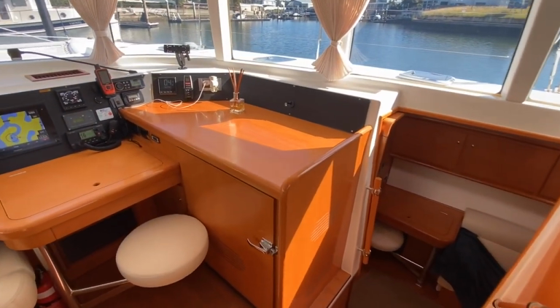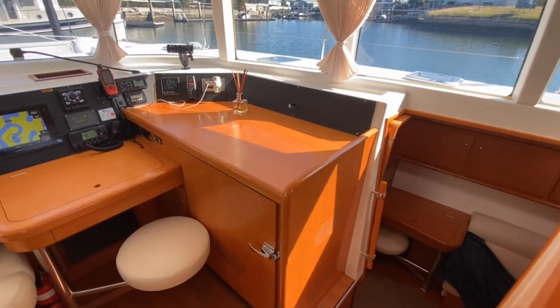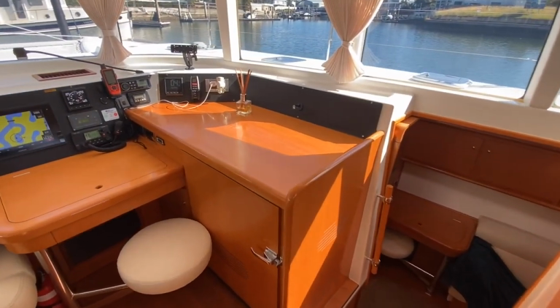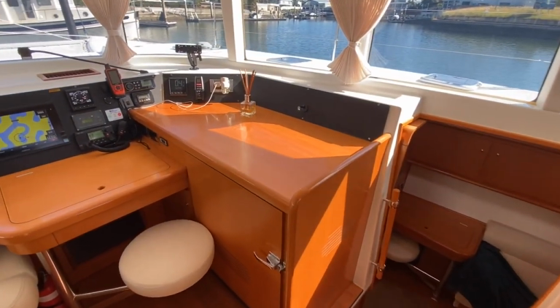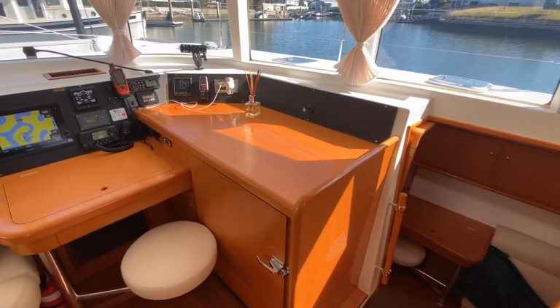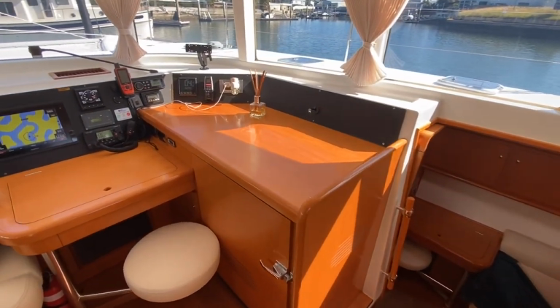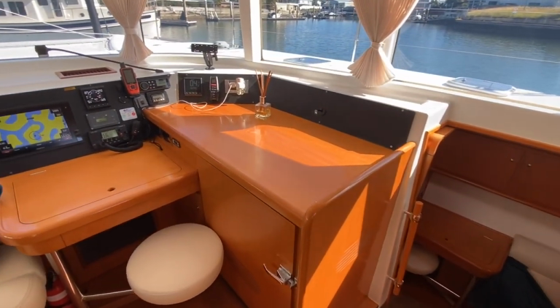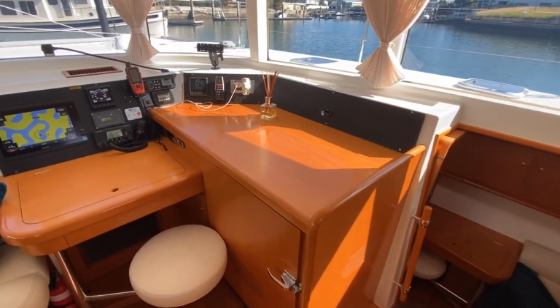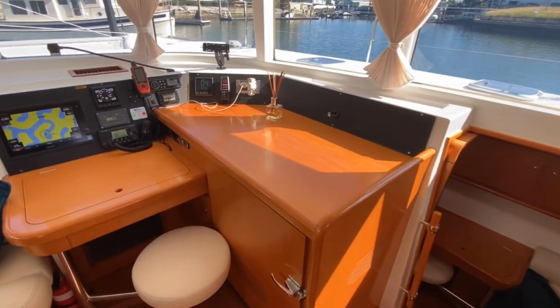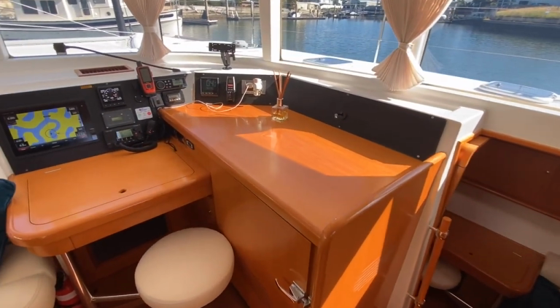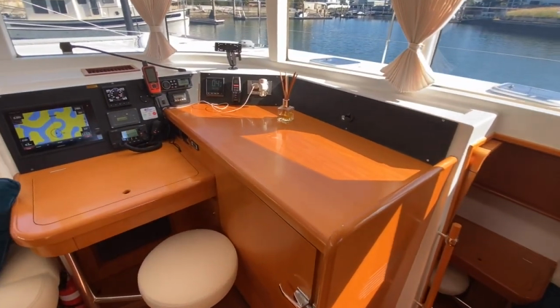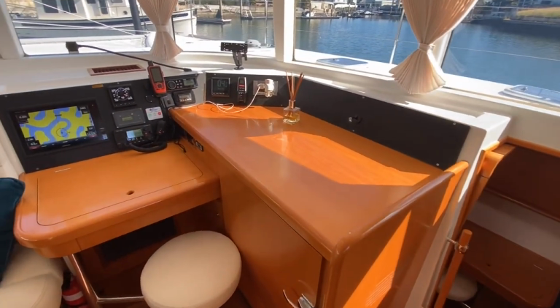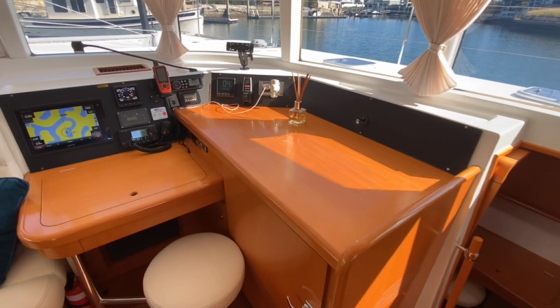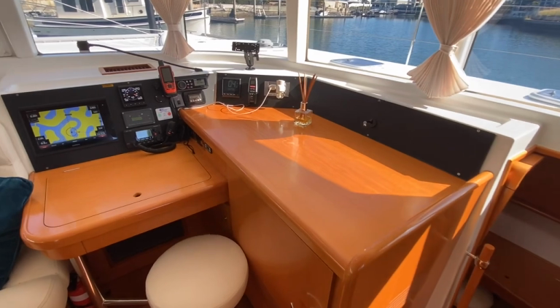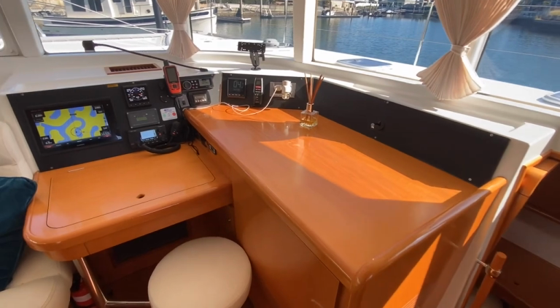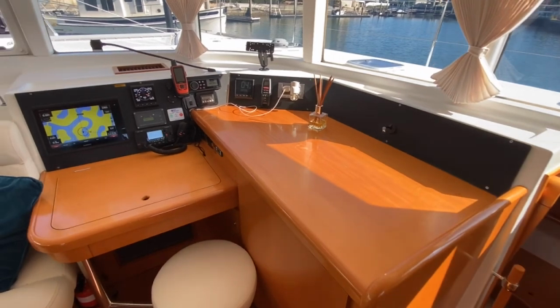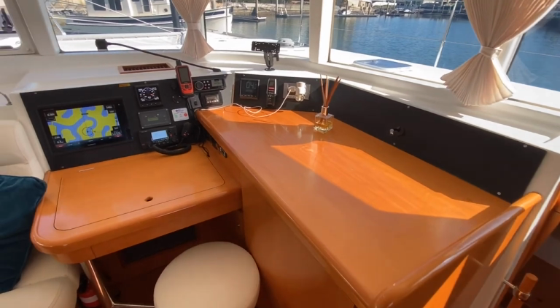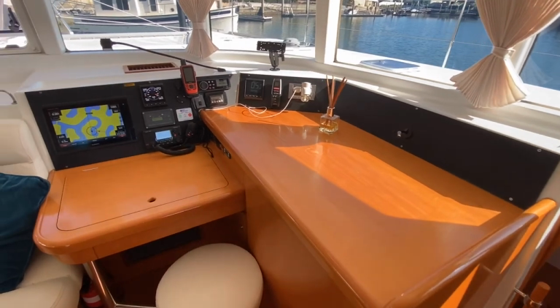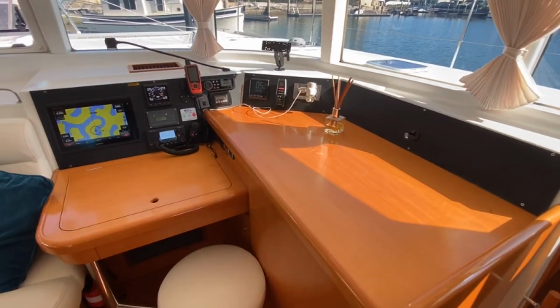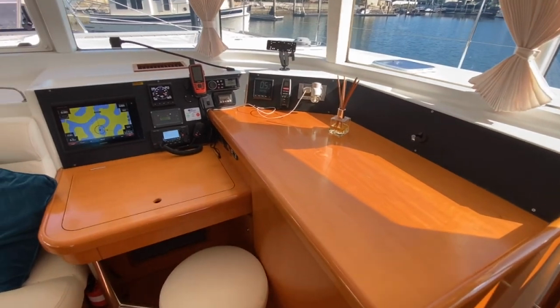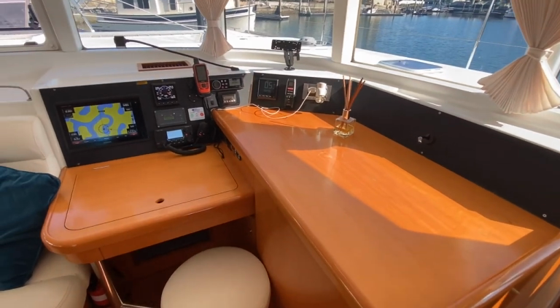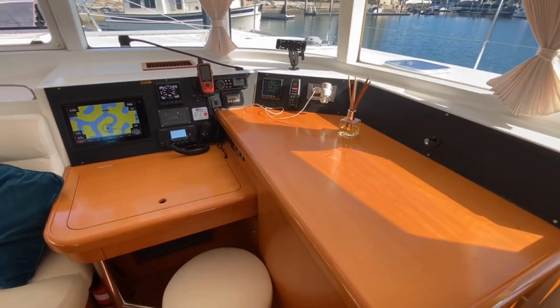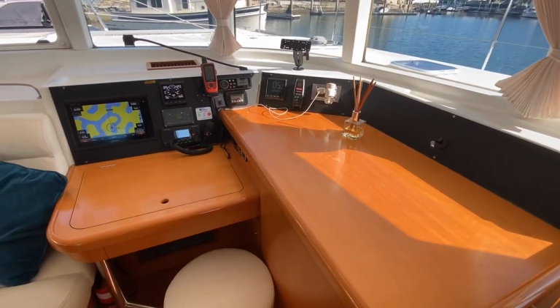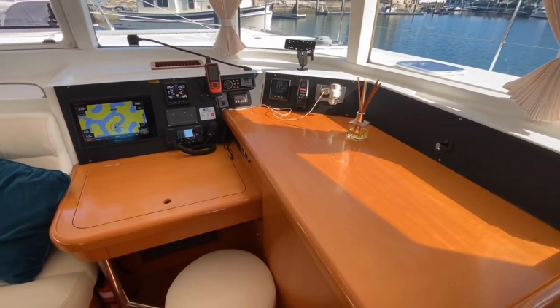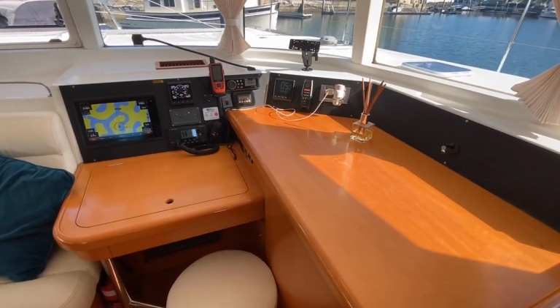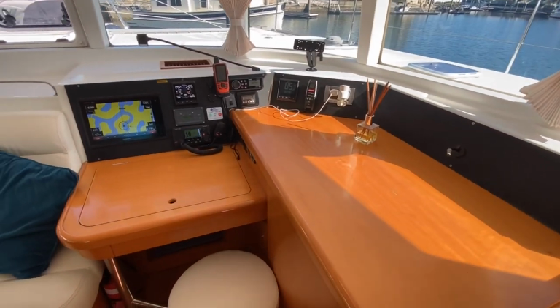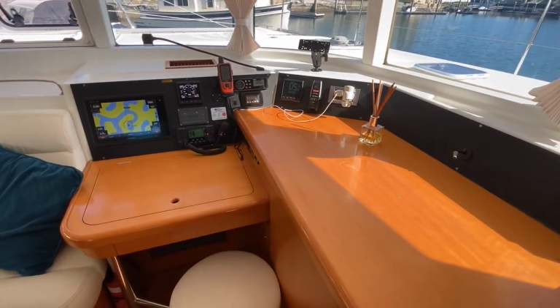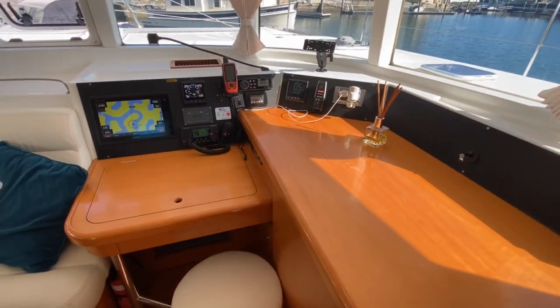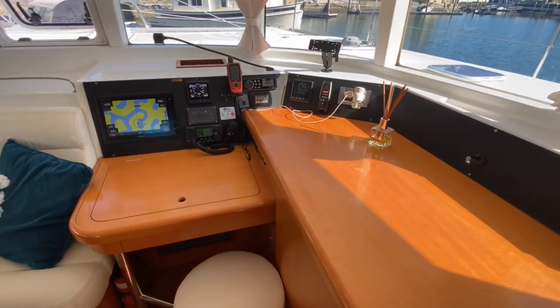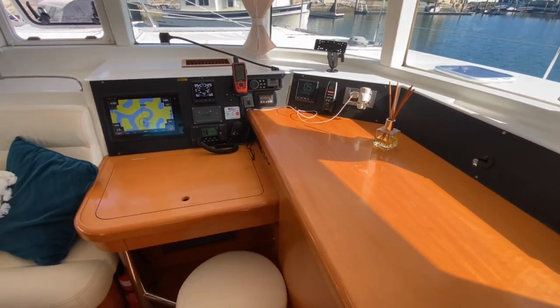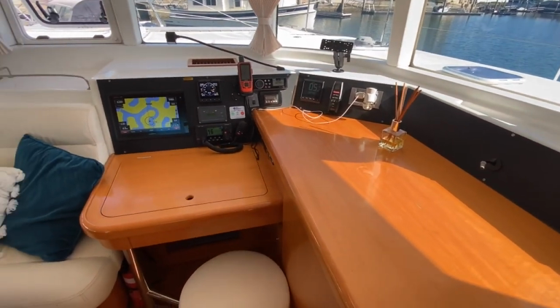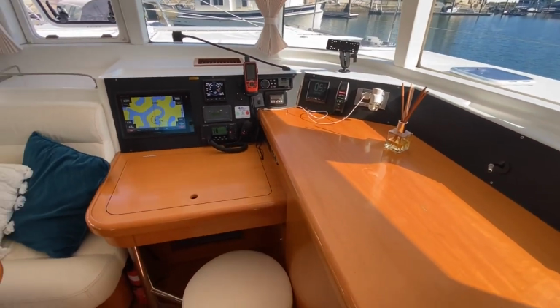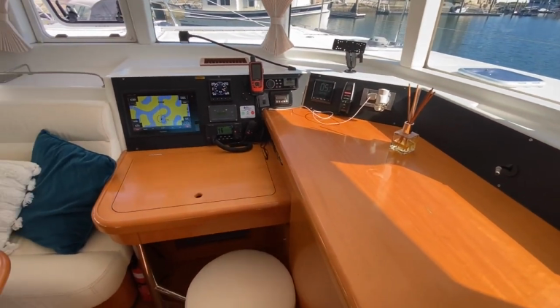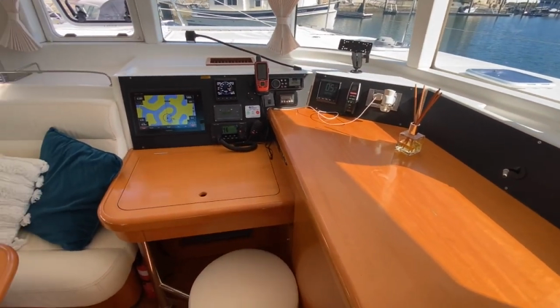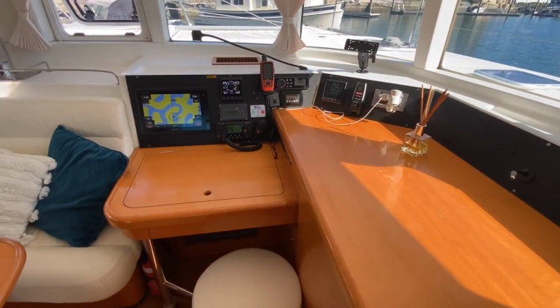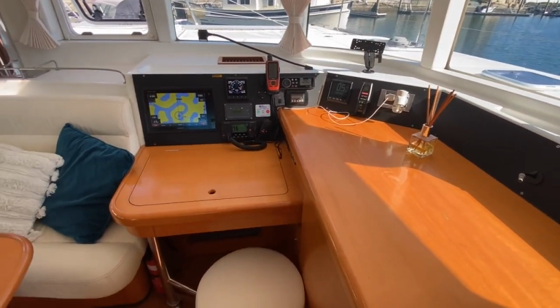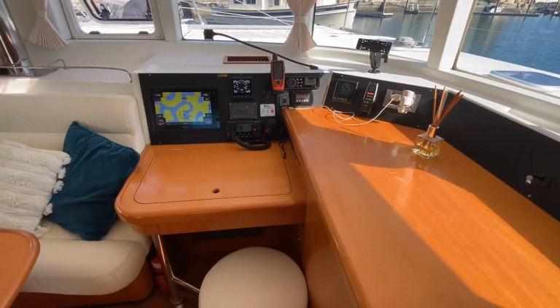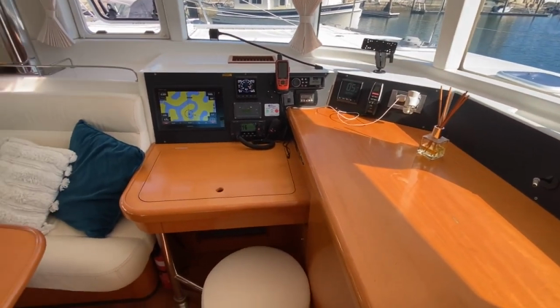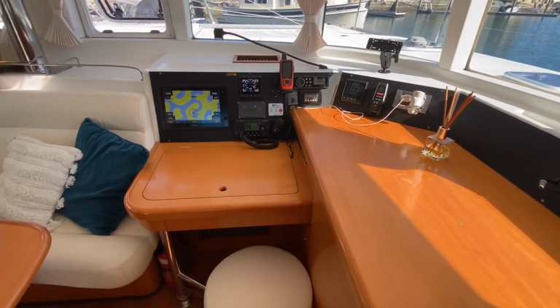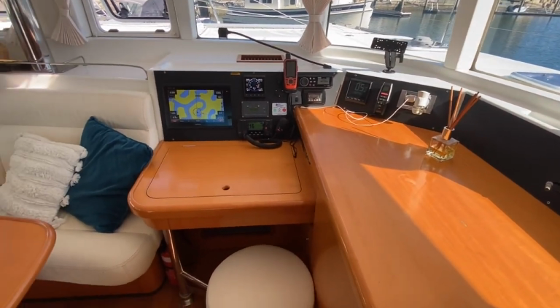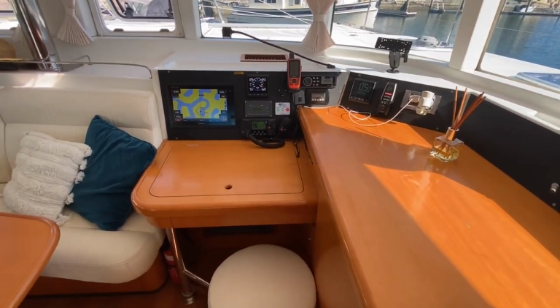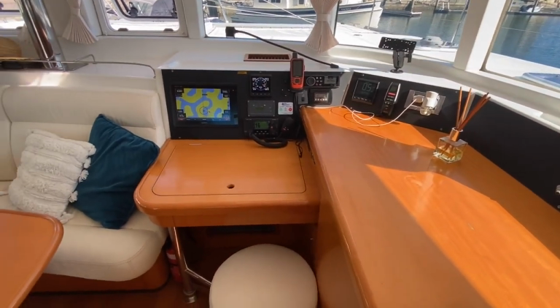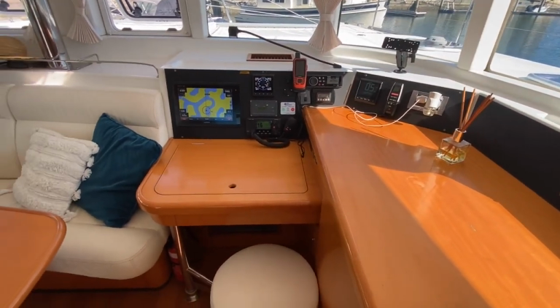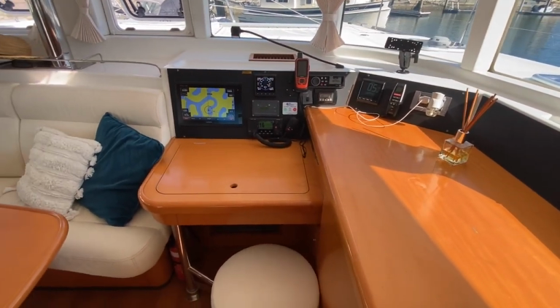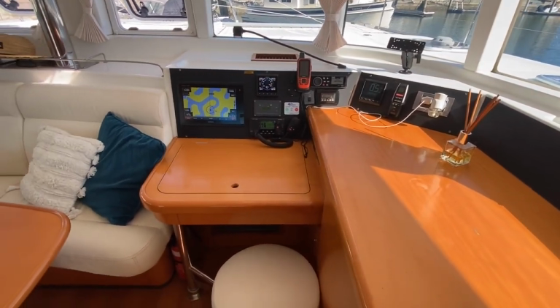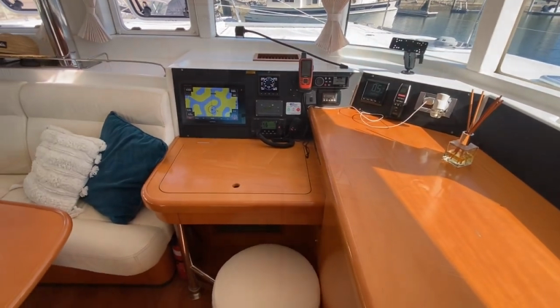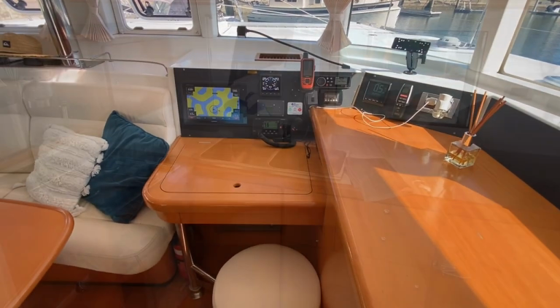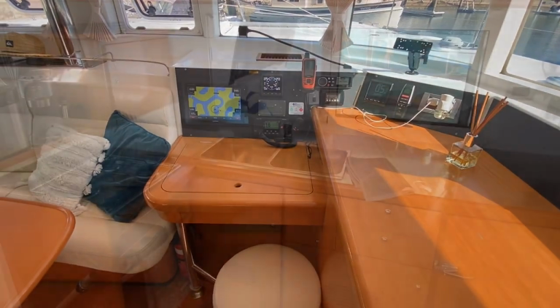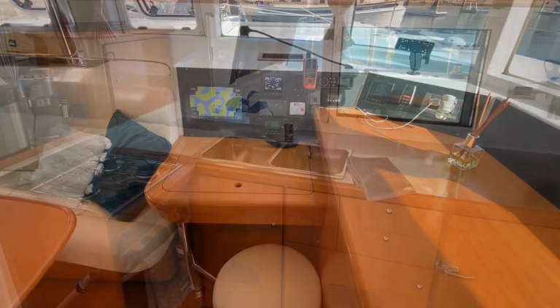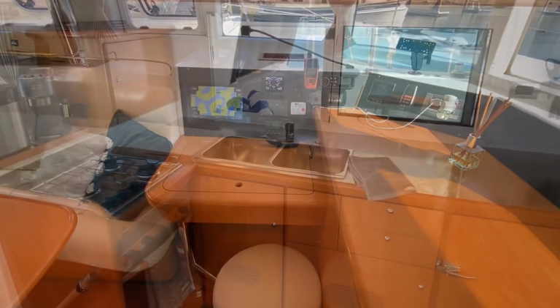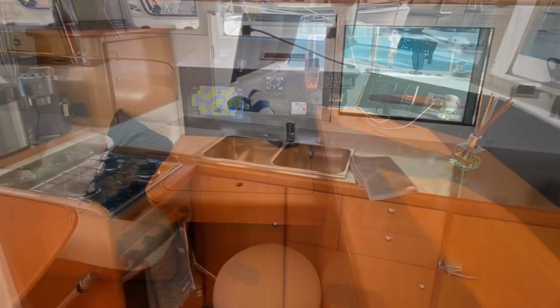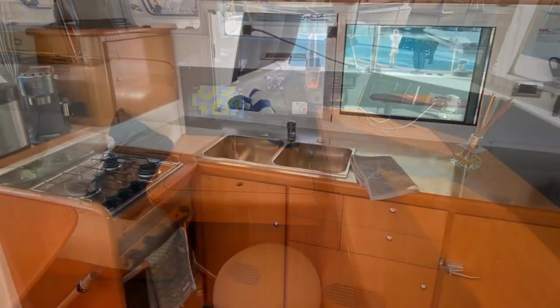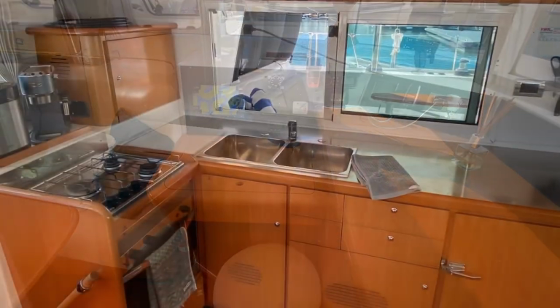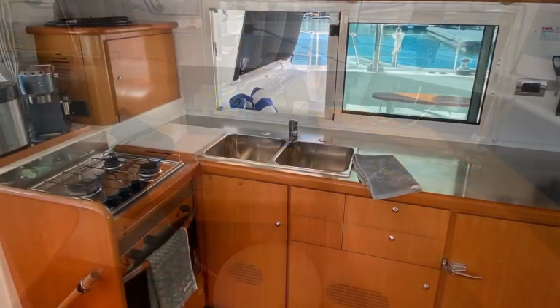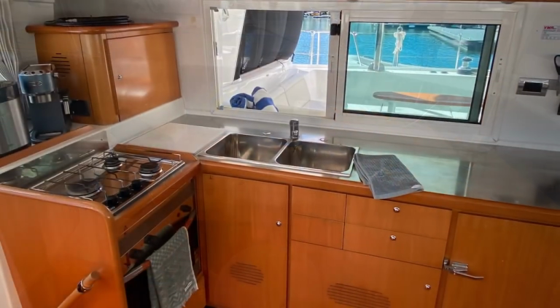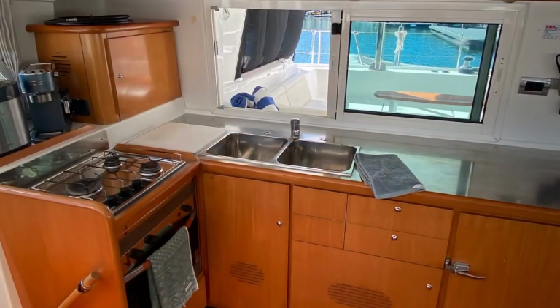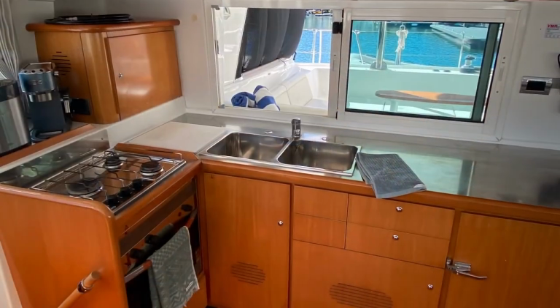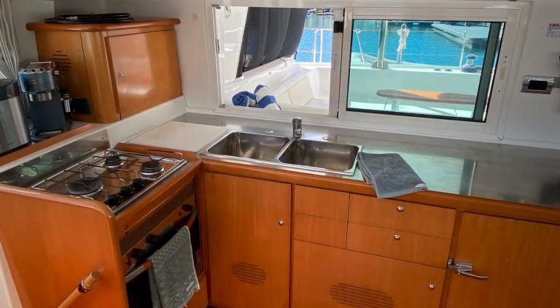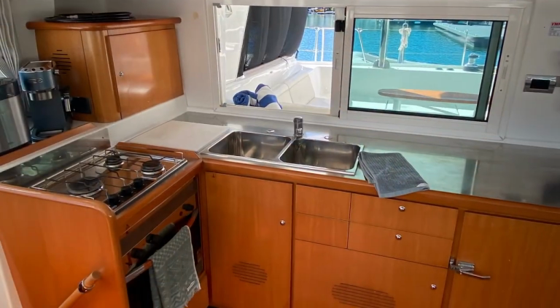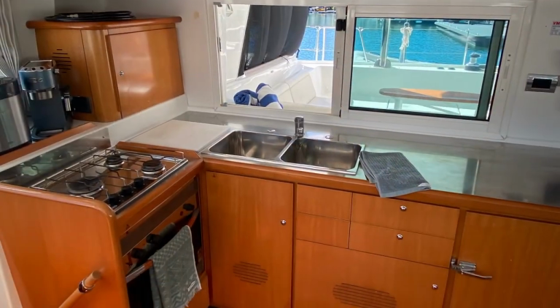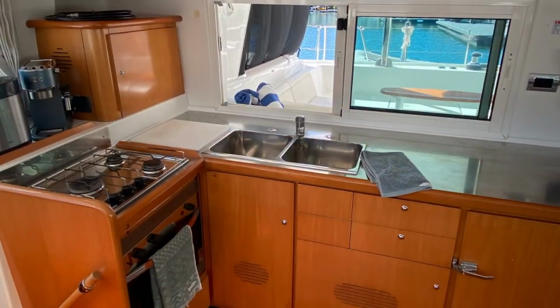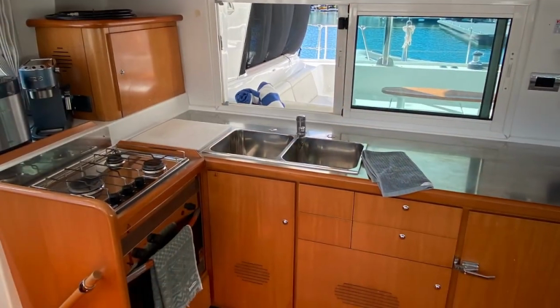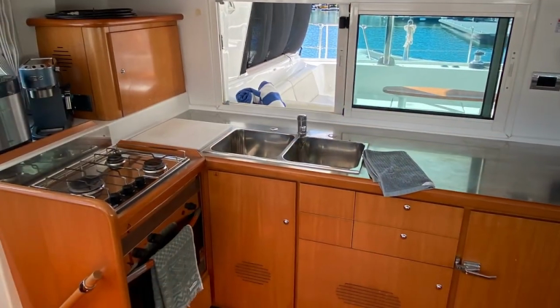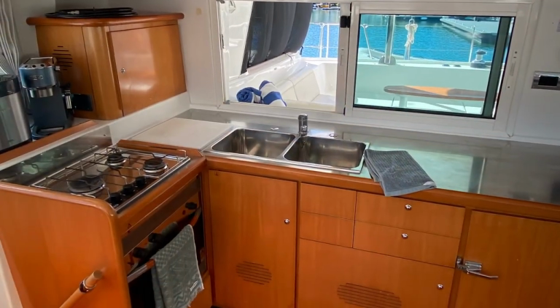The aft facing galley with practical stainless steel tops has ample counter space and is fitted with a gas oven and hob.